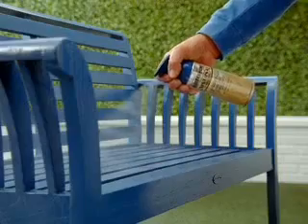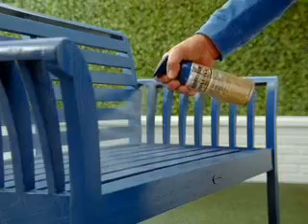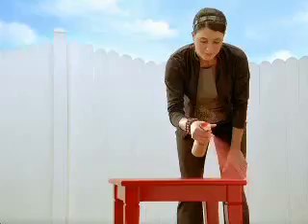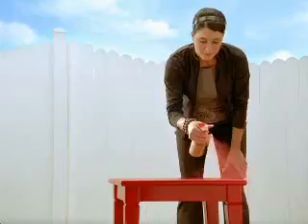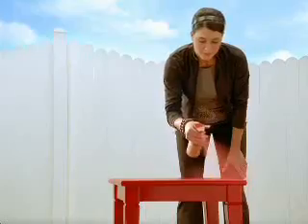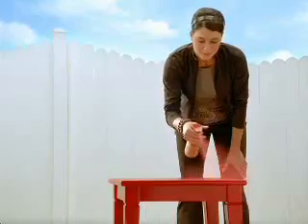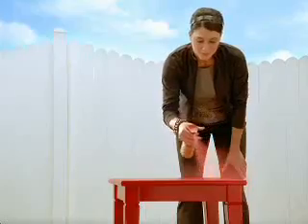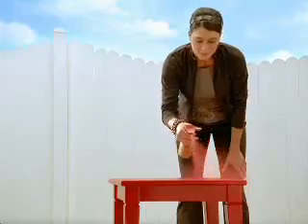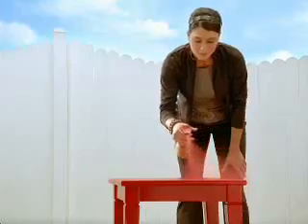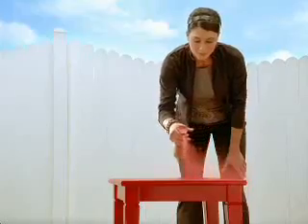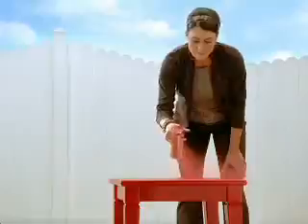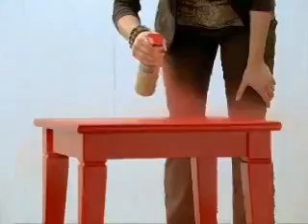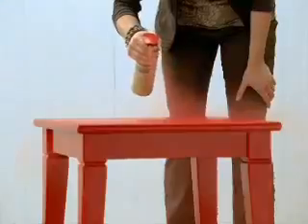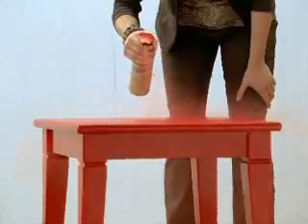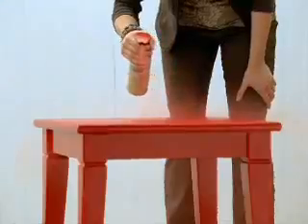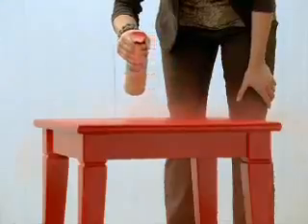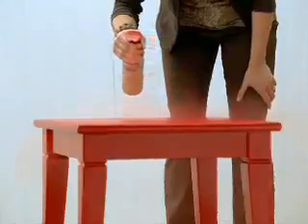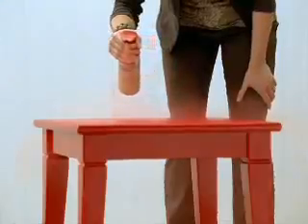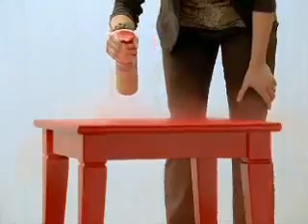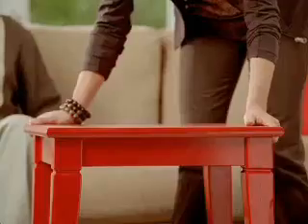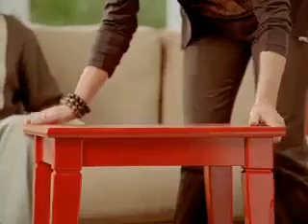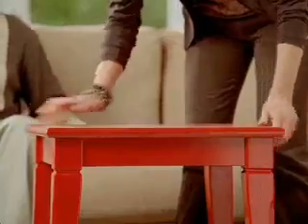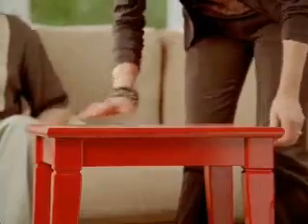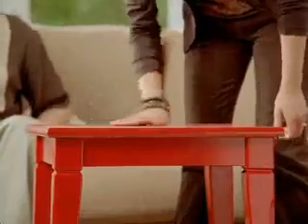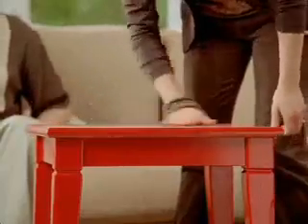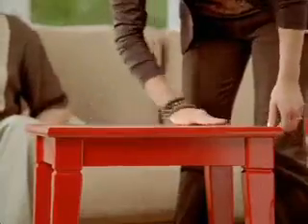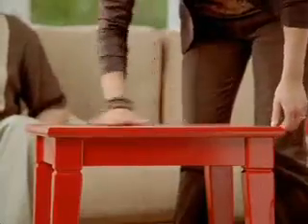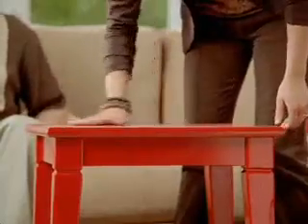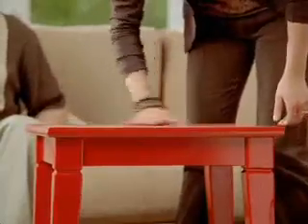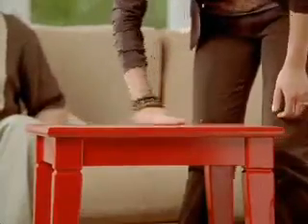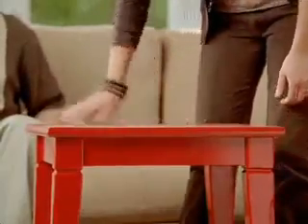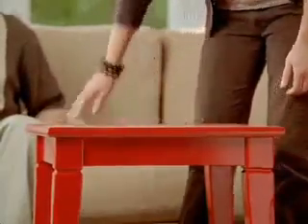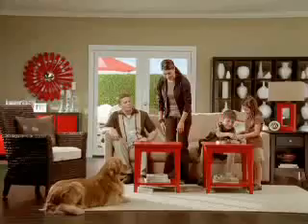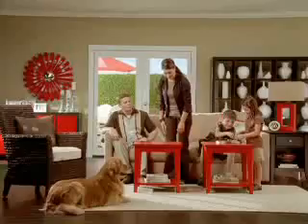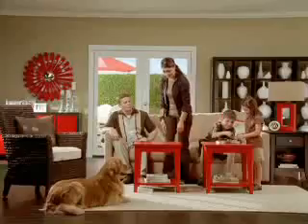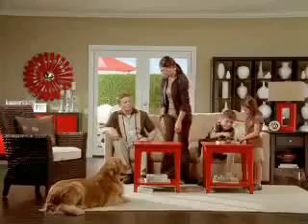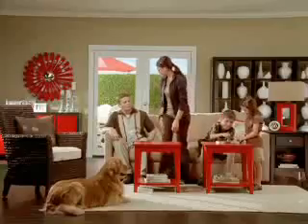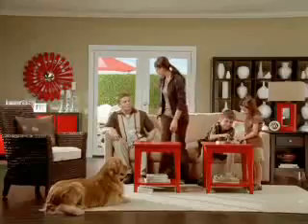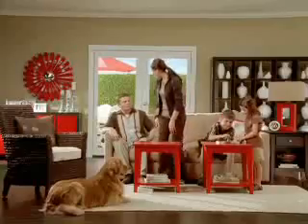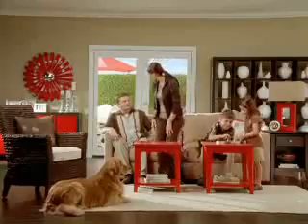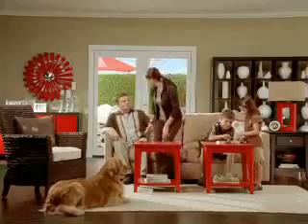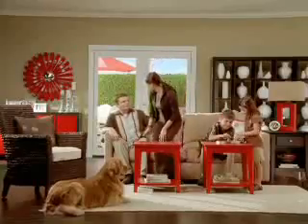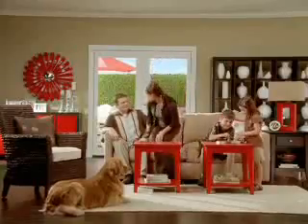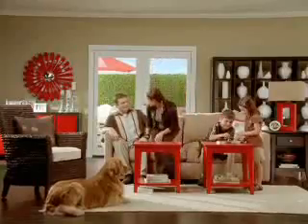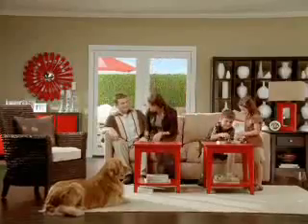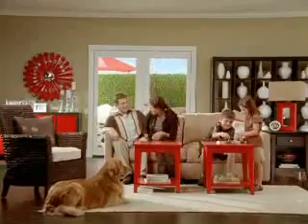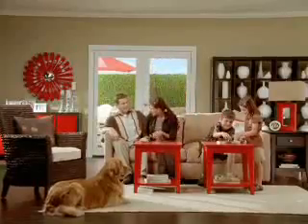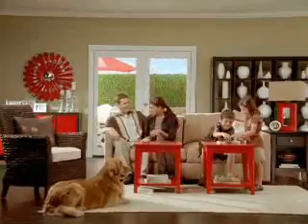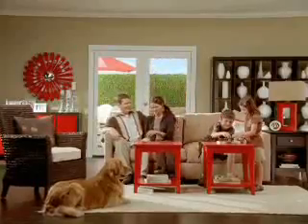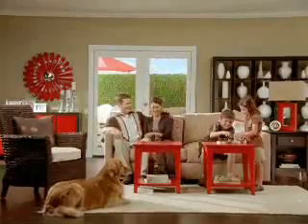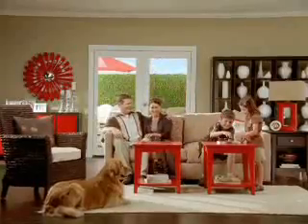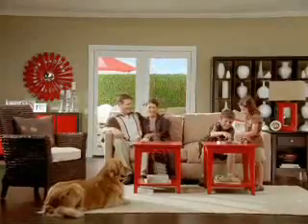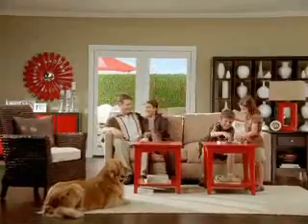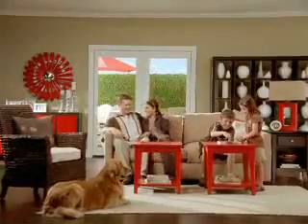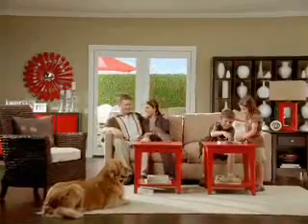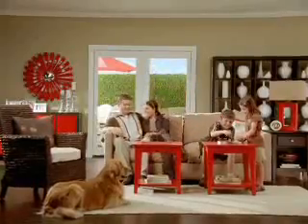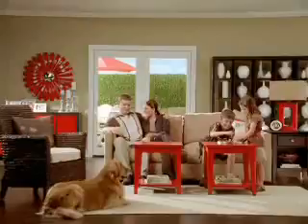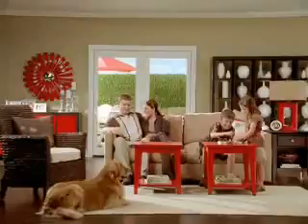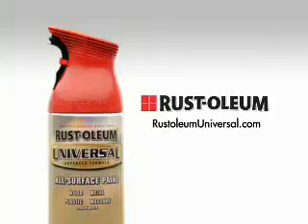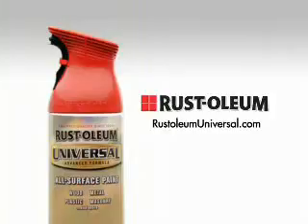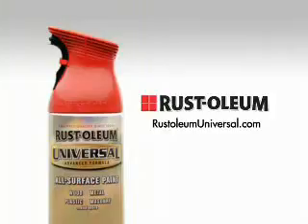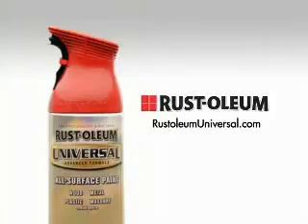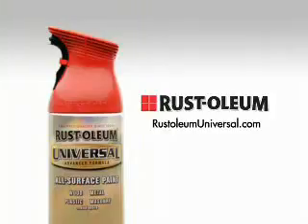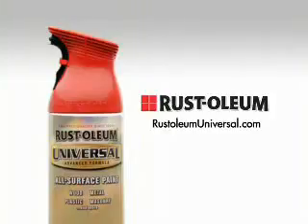Any angle, any surface. New Universal, the best paint in the universe. Let's go!